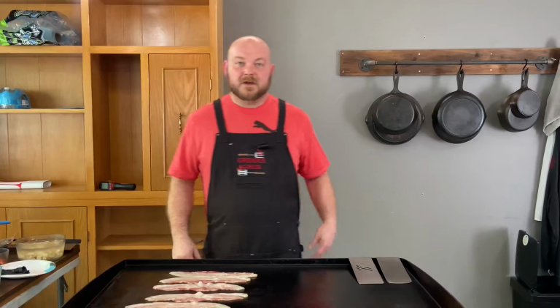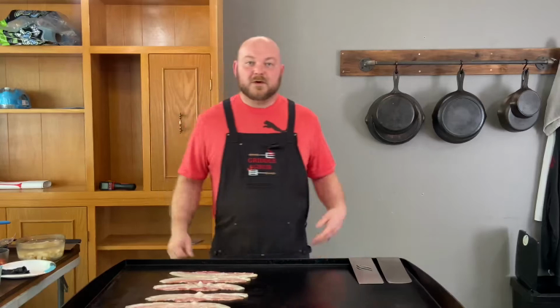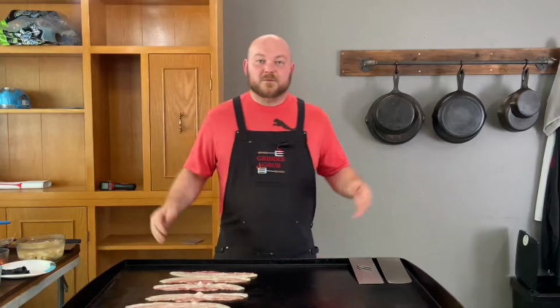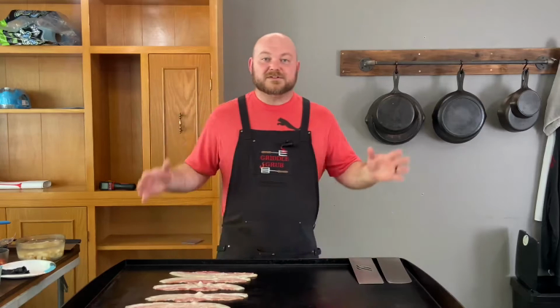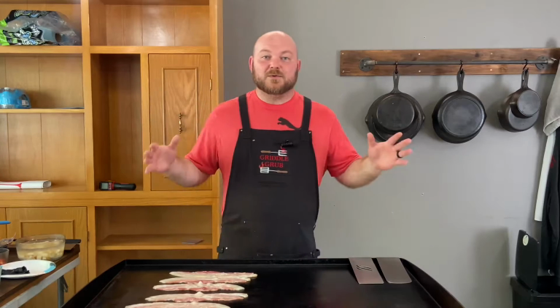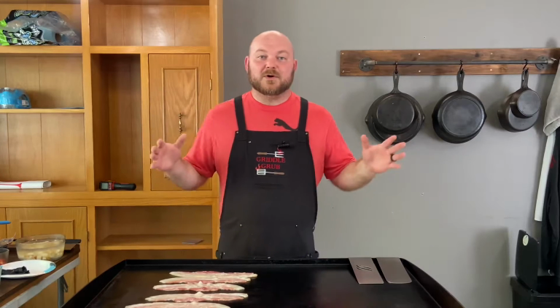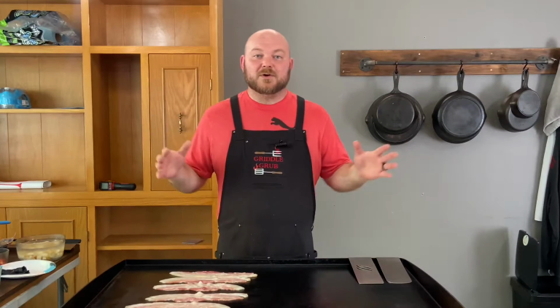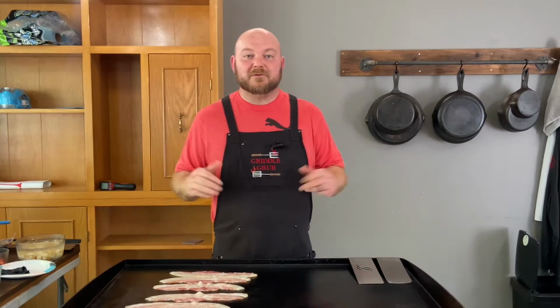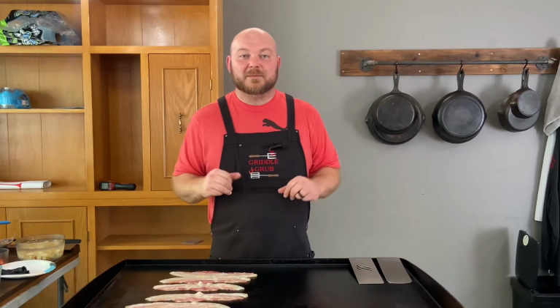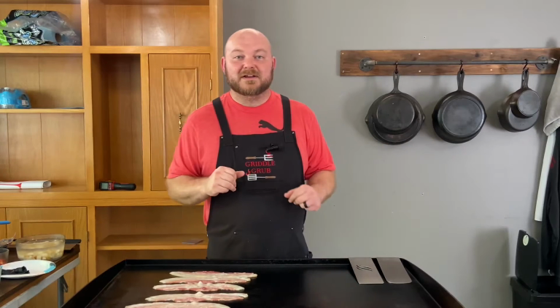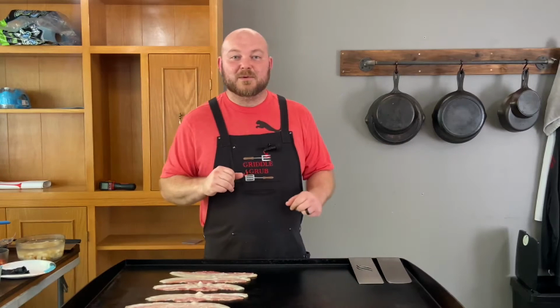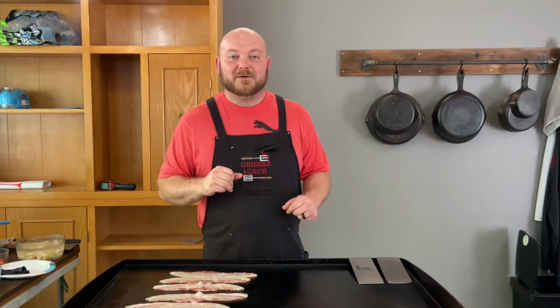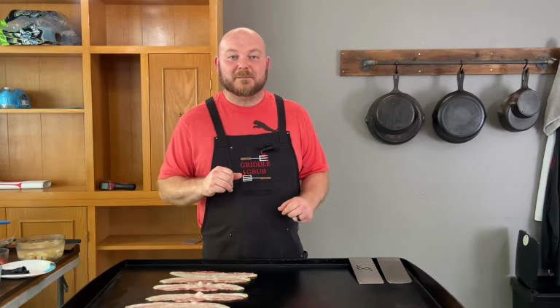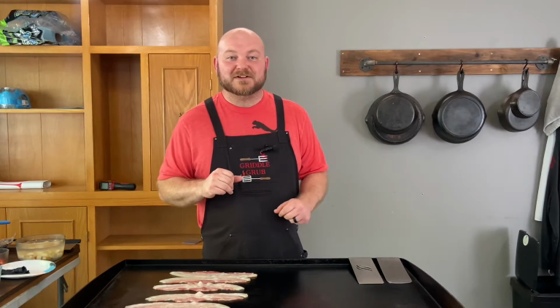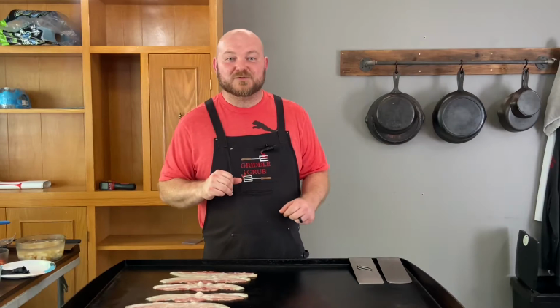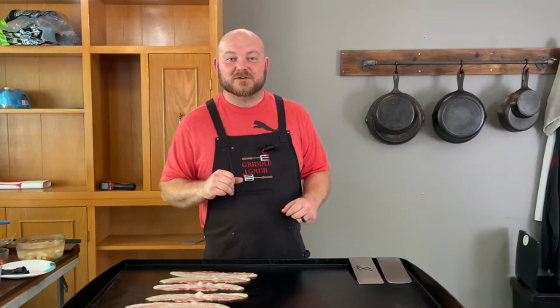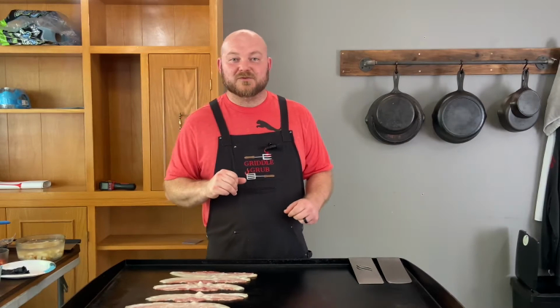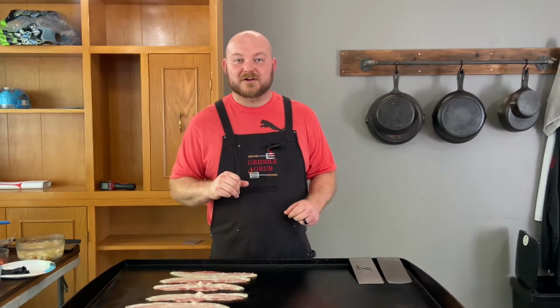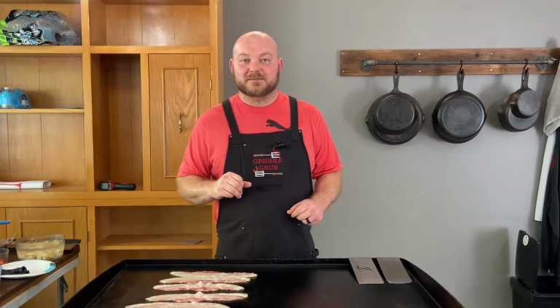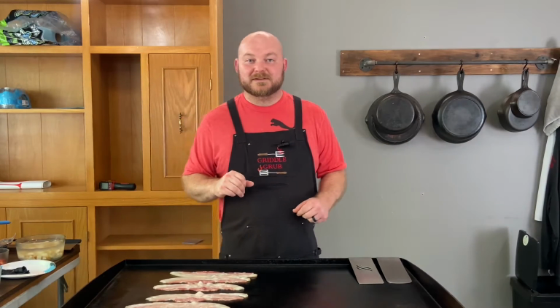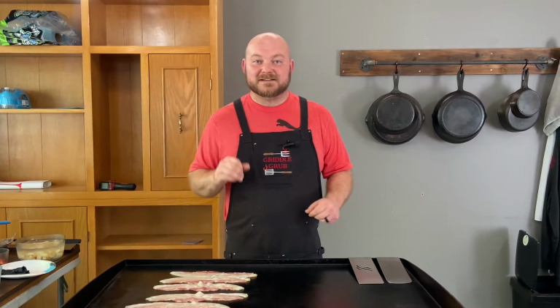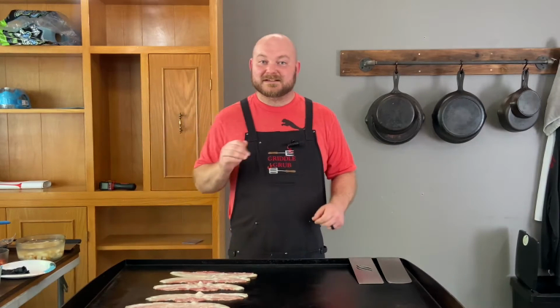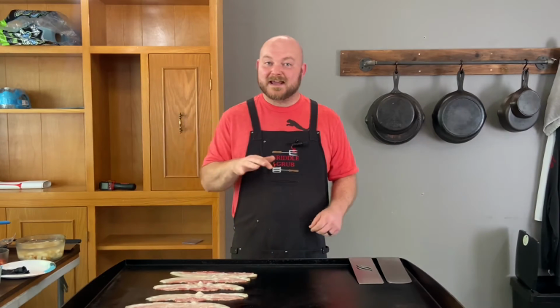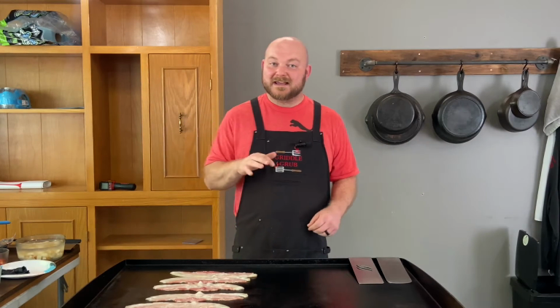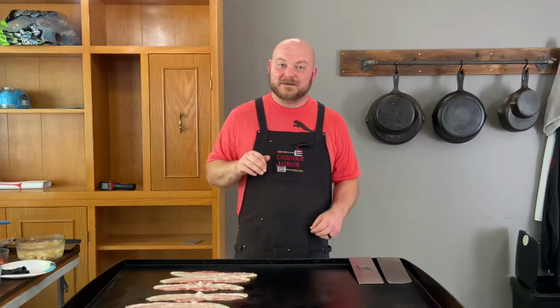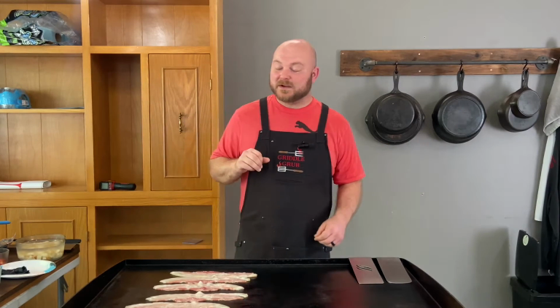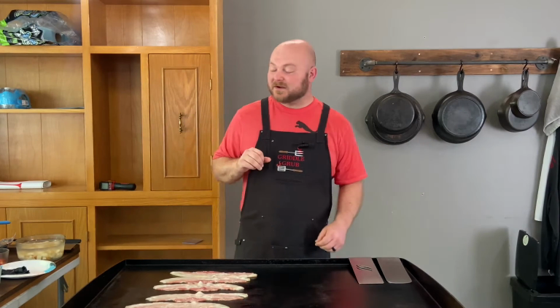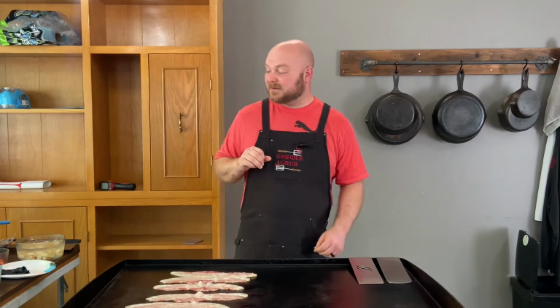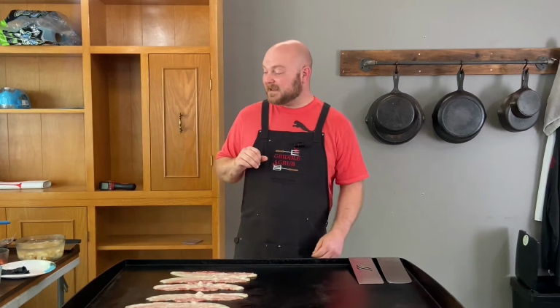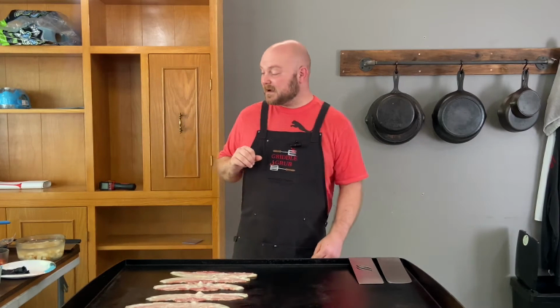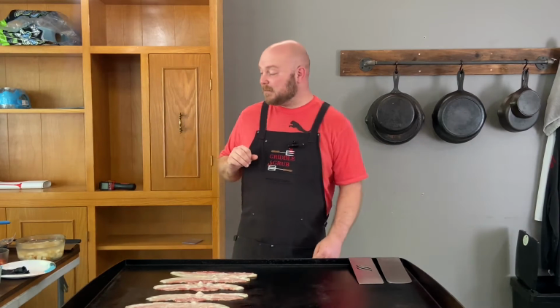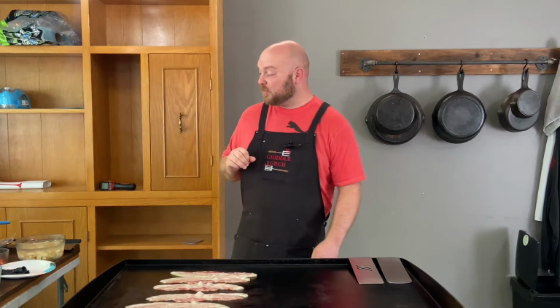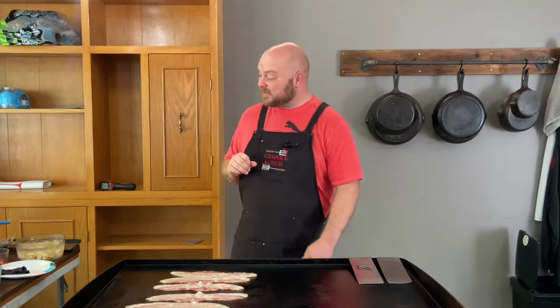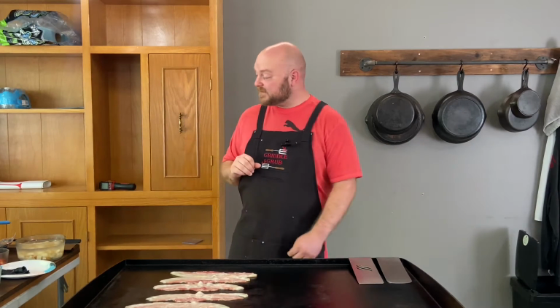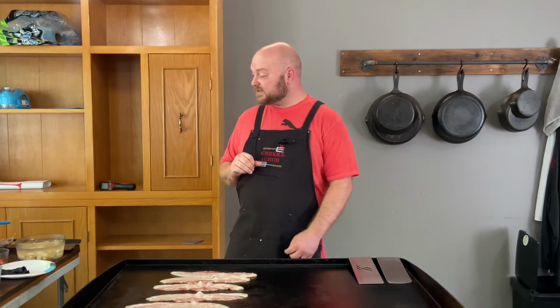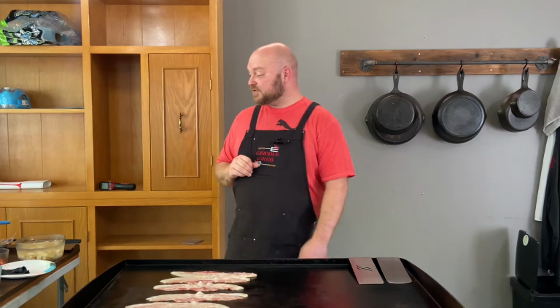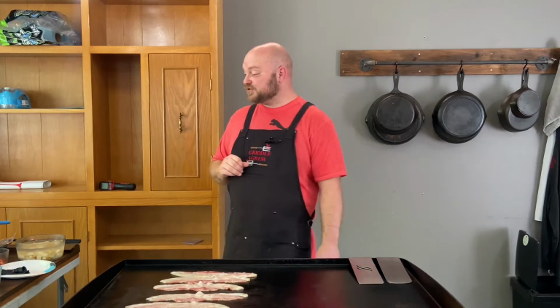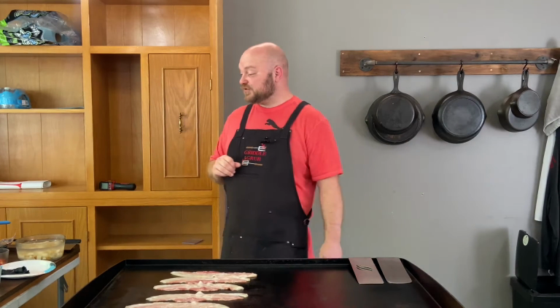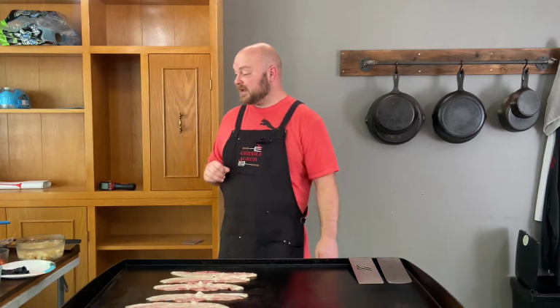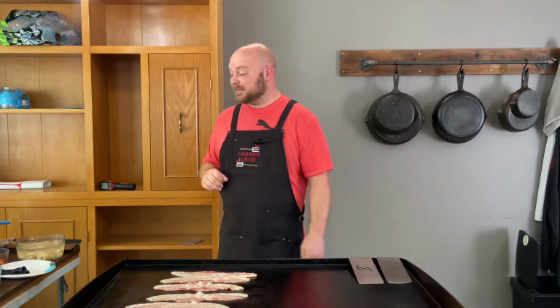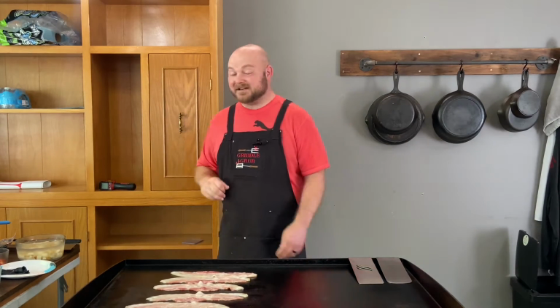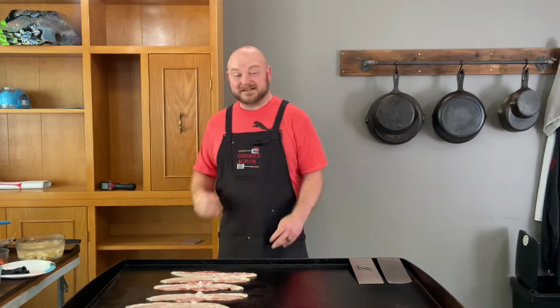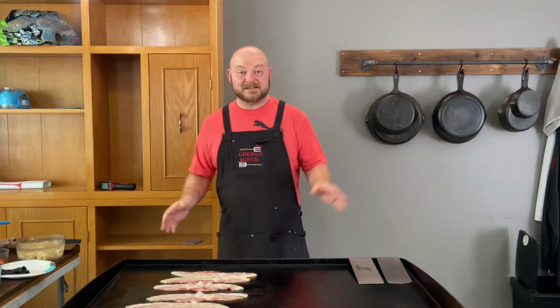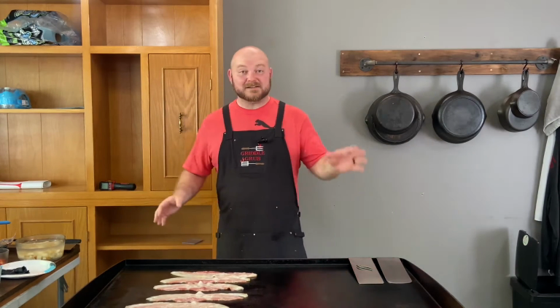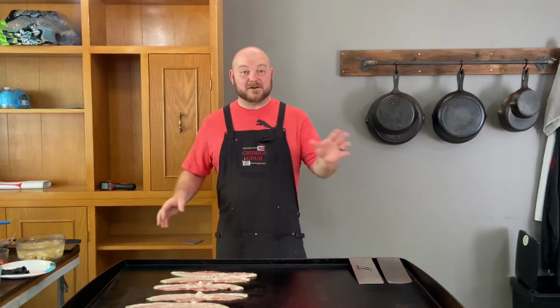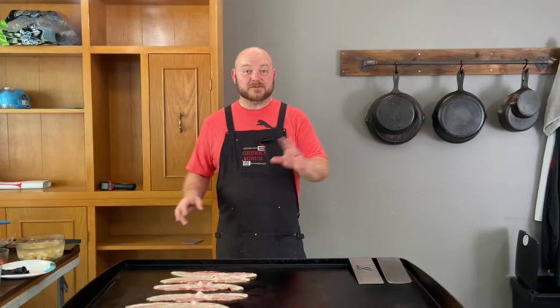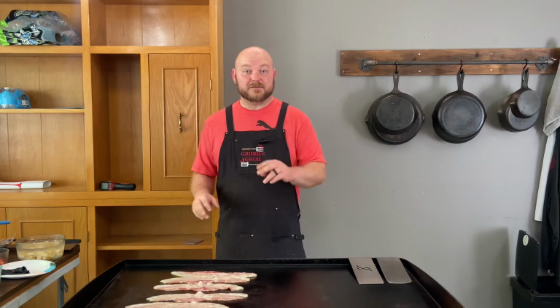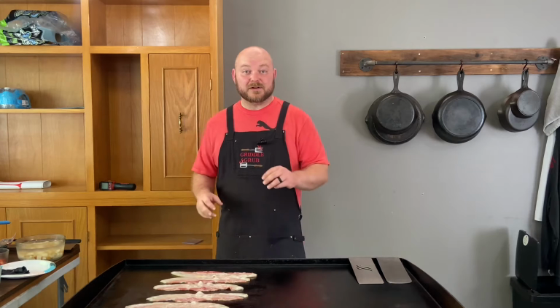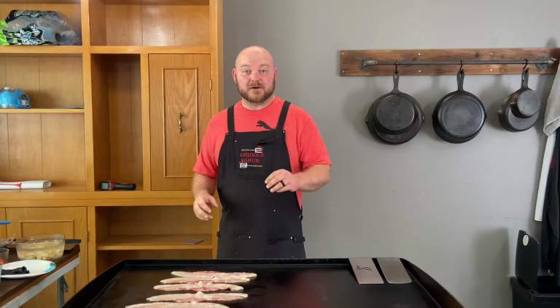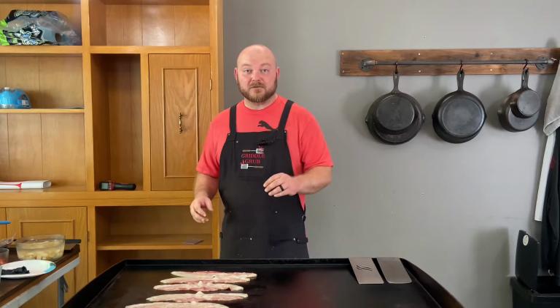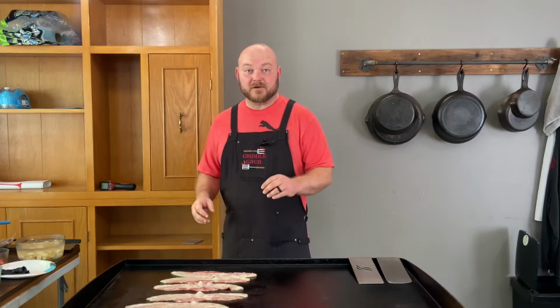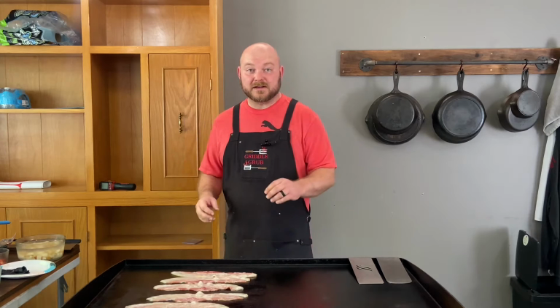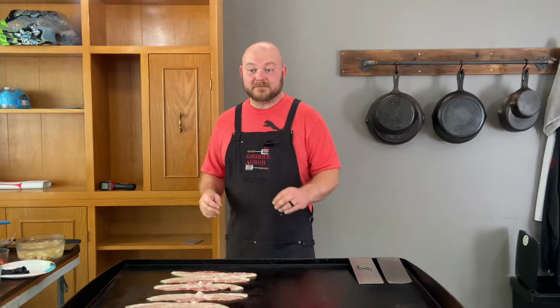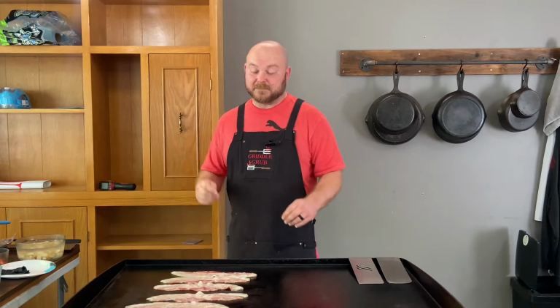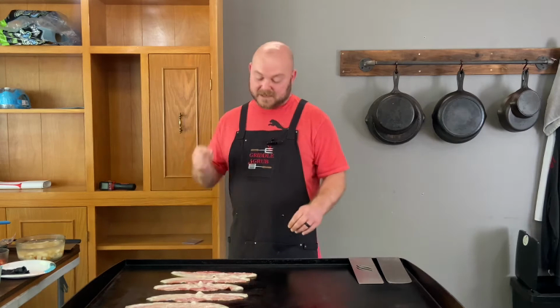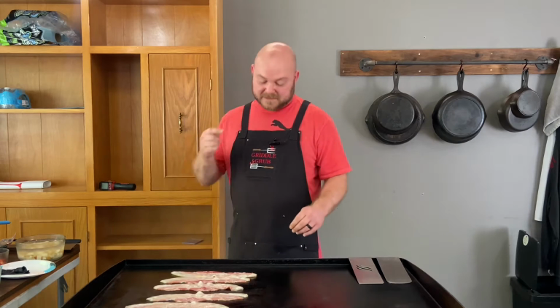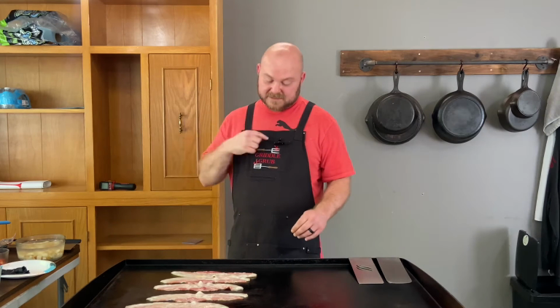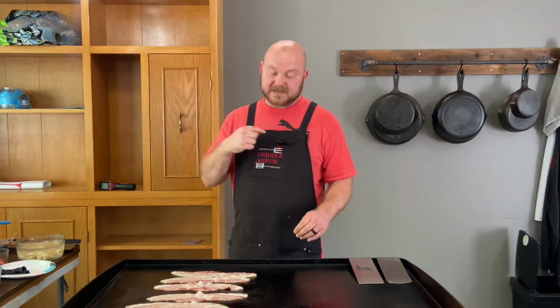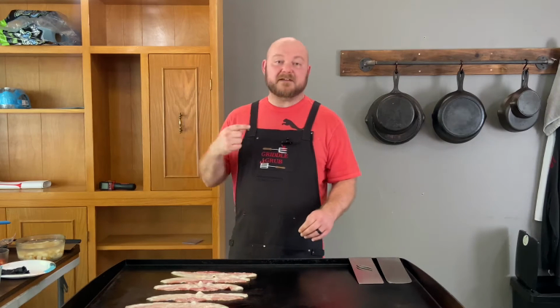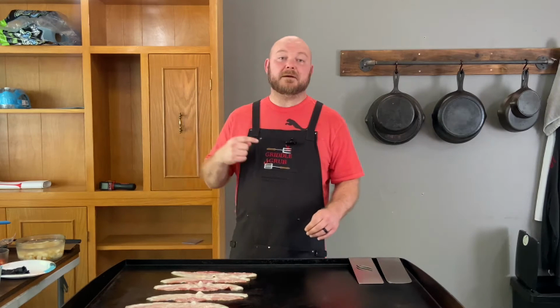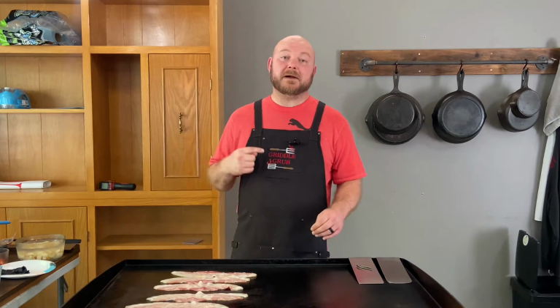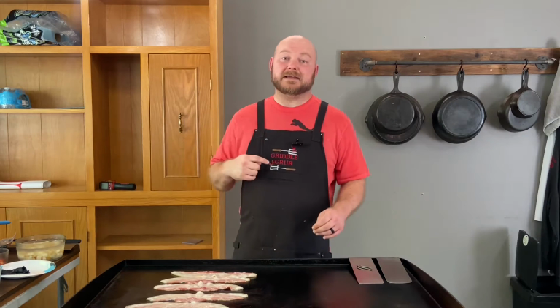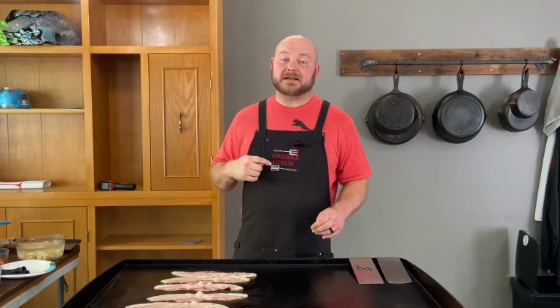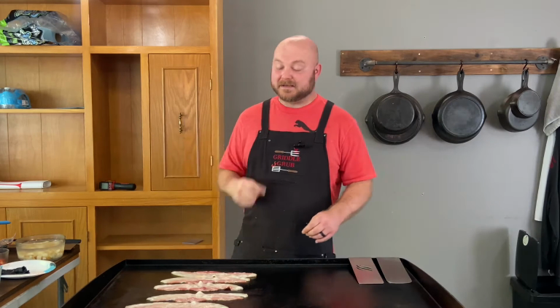What's going on everybody? Welcome back to Griddle Grub. Today we are going to make a breakfast crunch wrap. I did start the video already, but I didn't have my mic on.